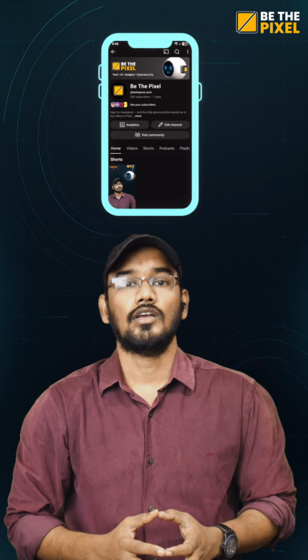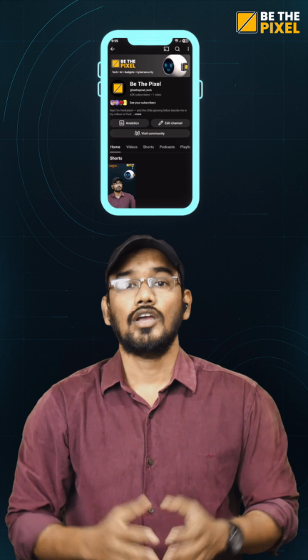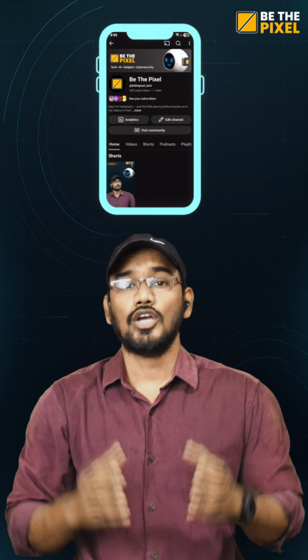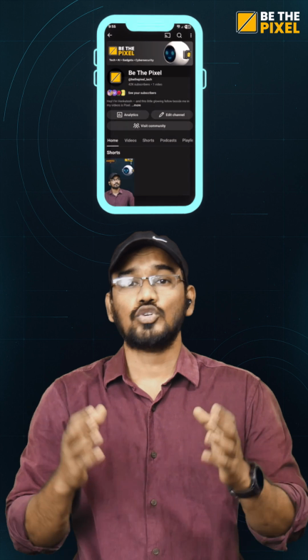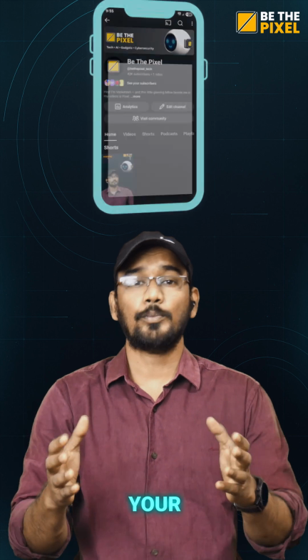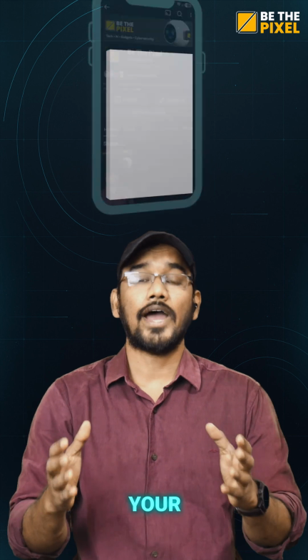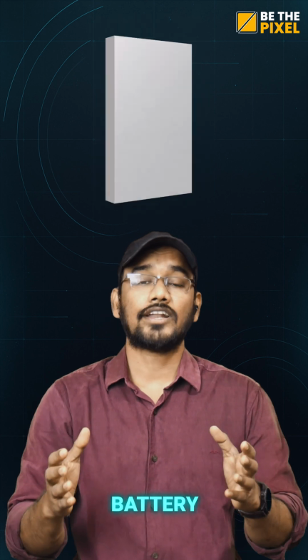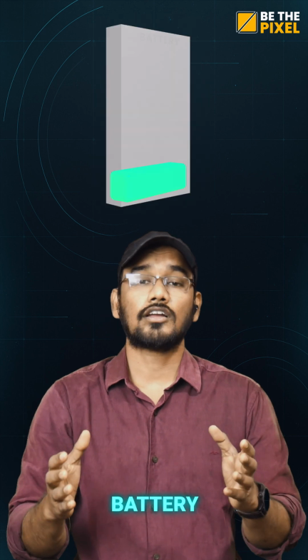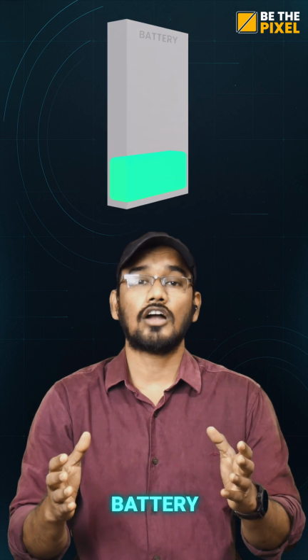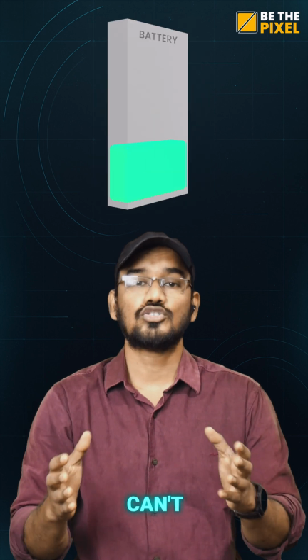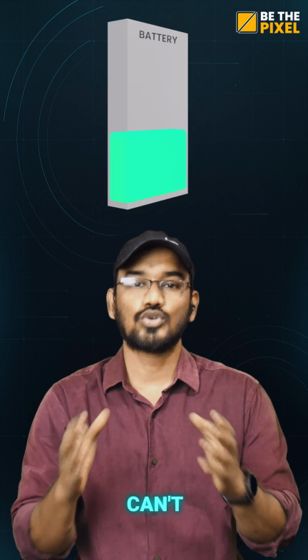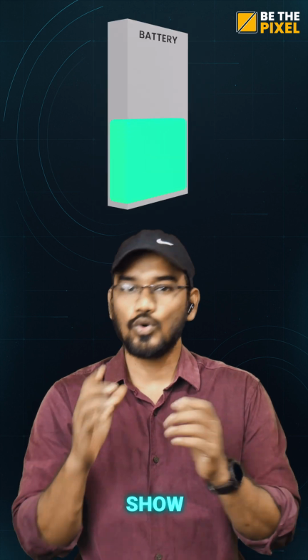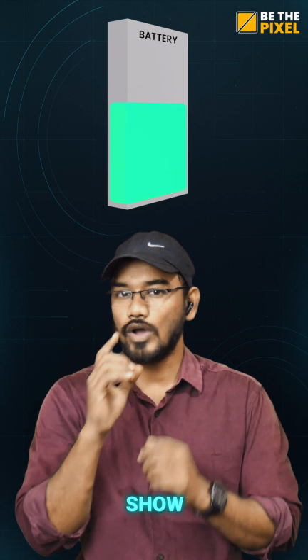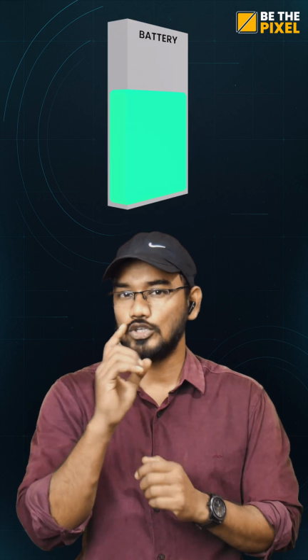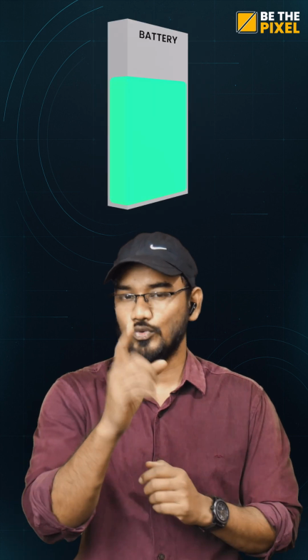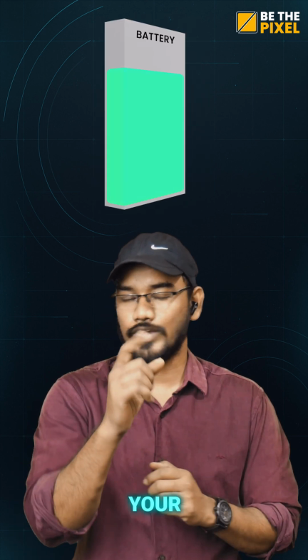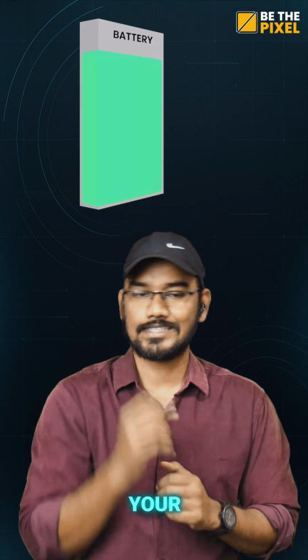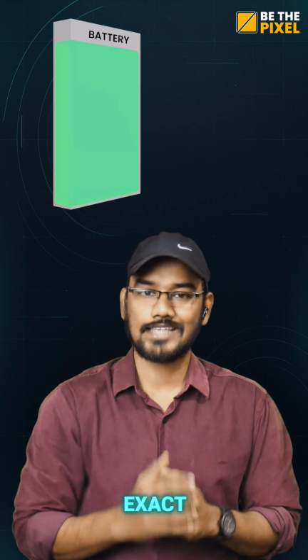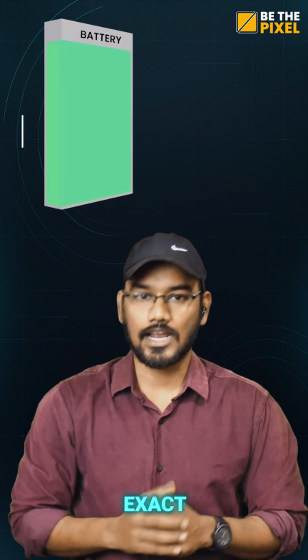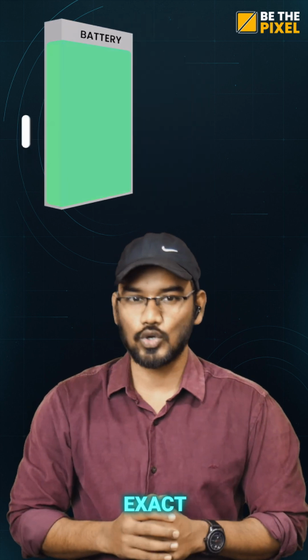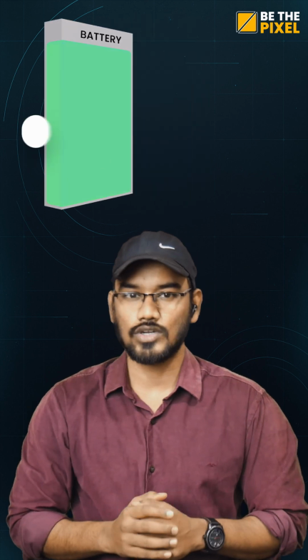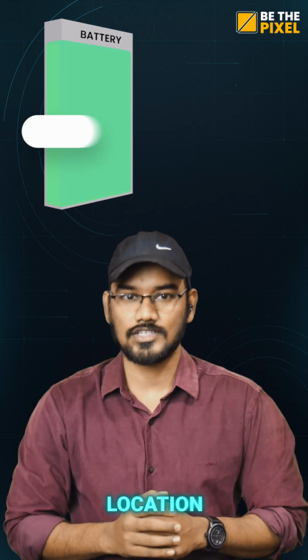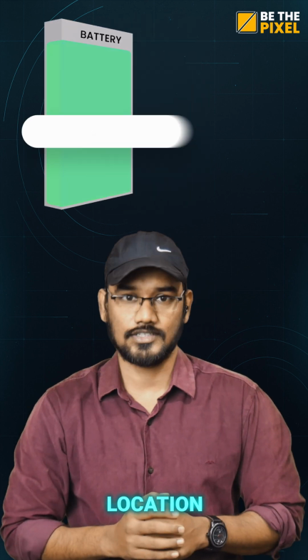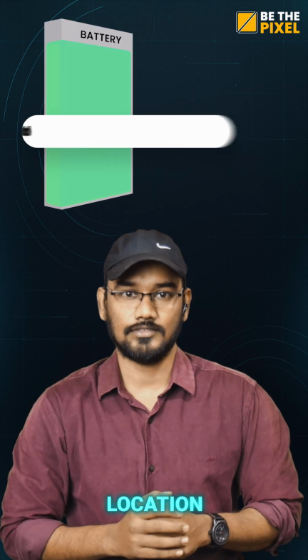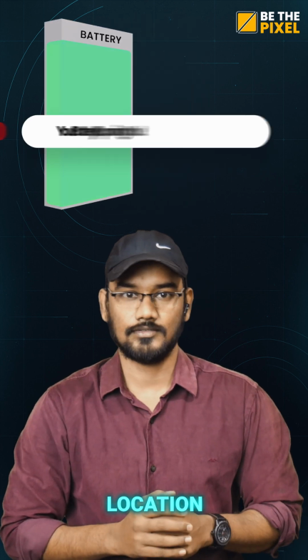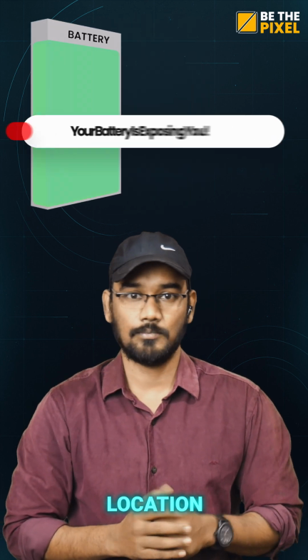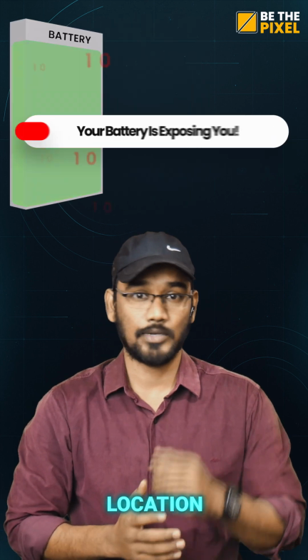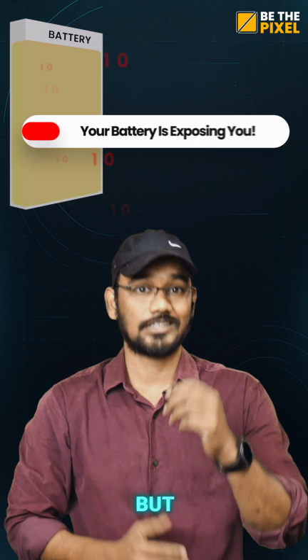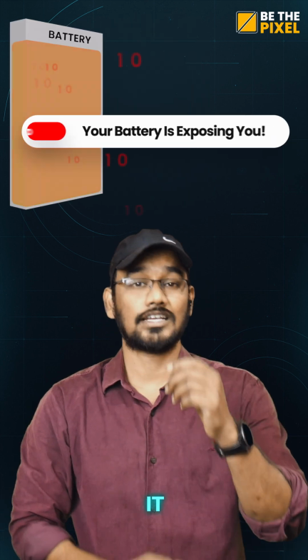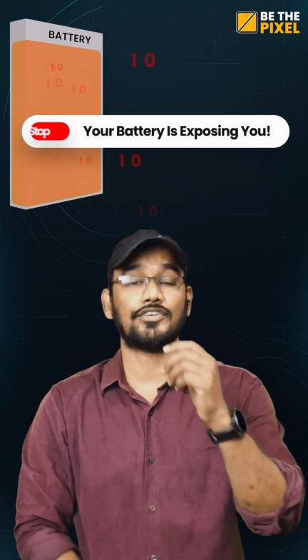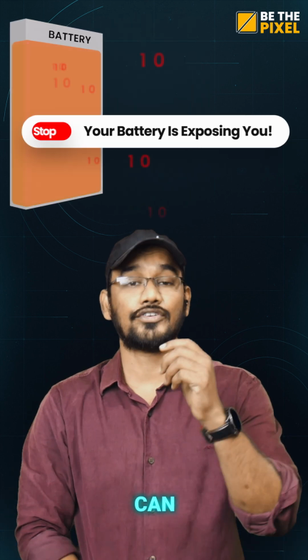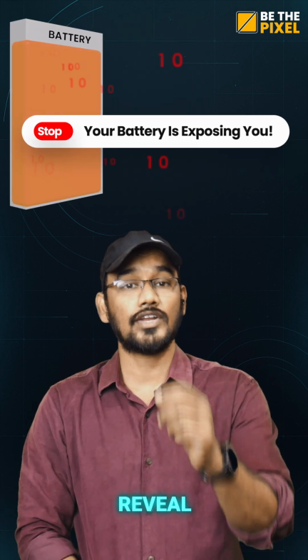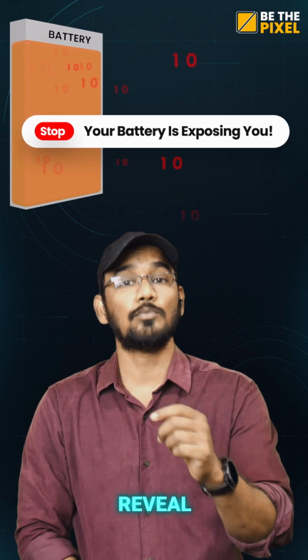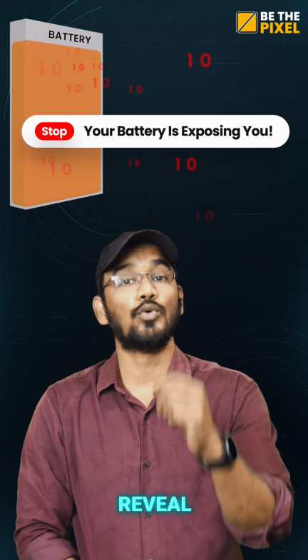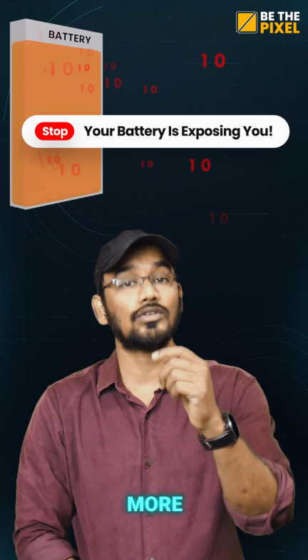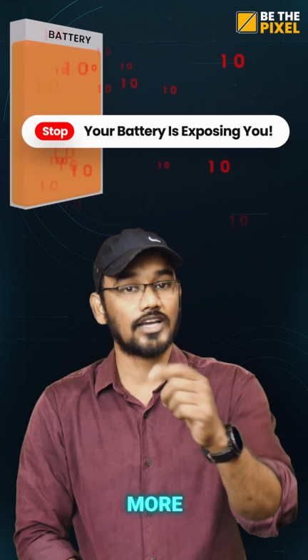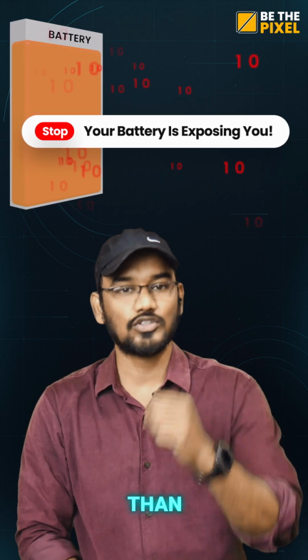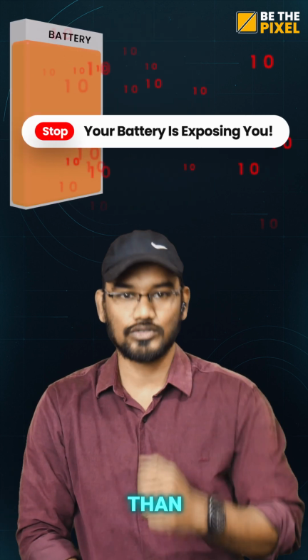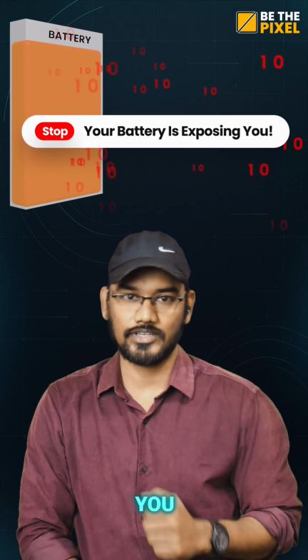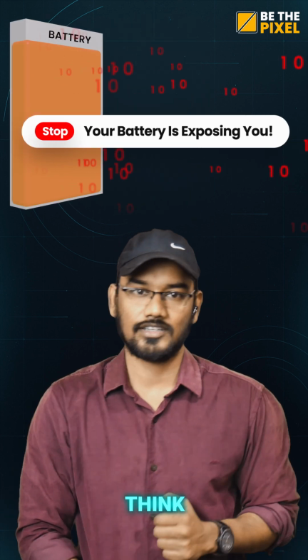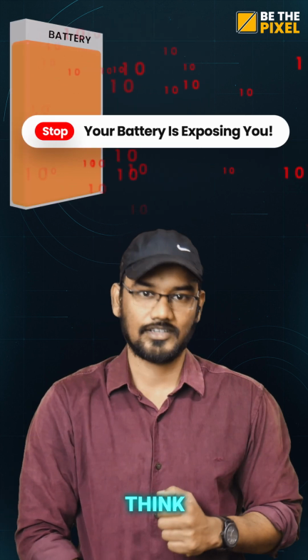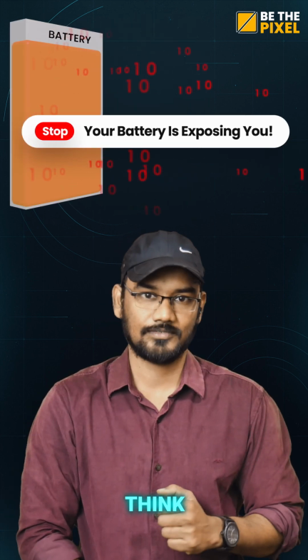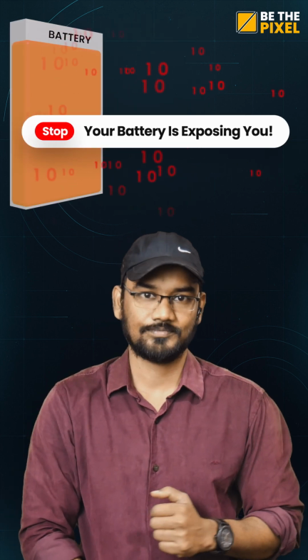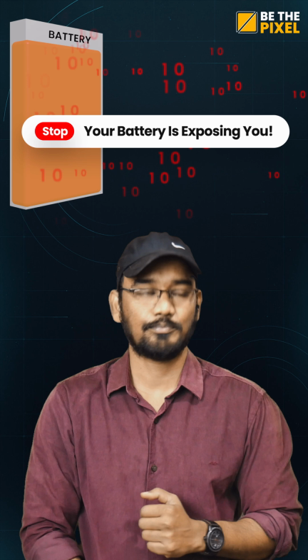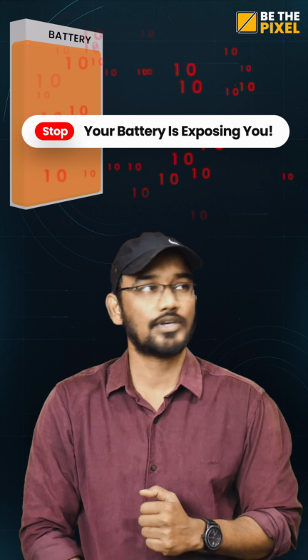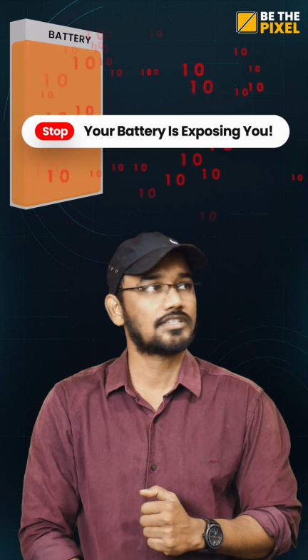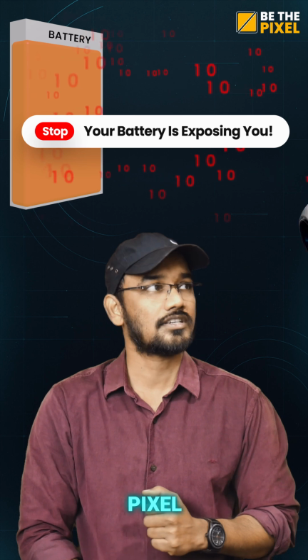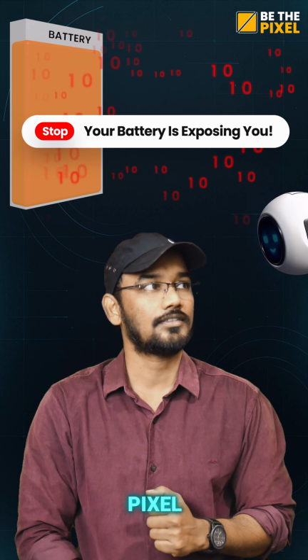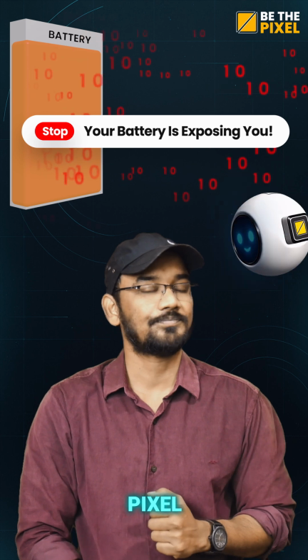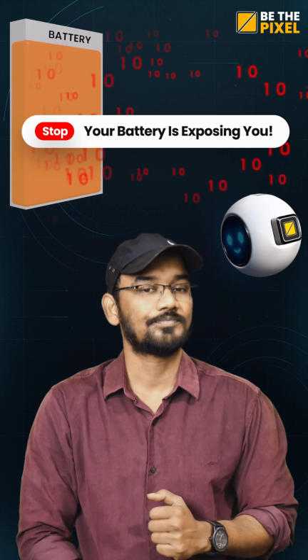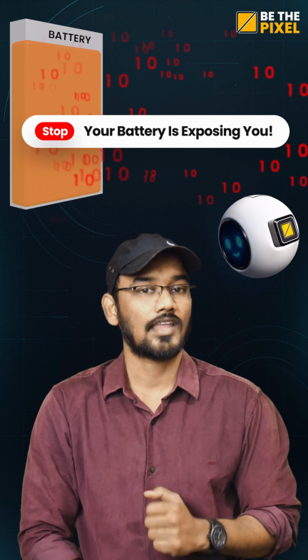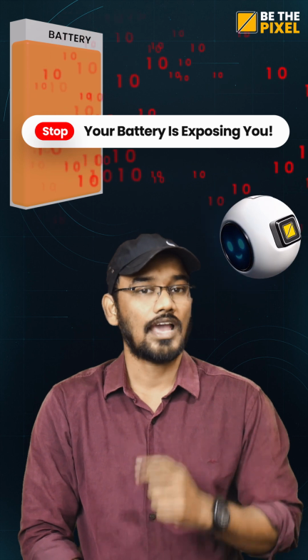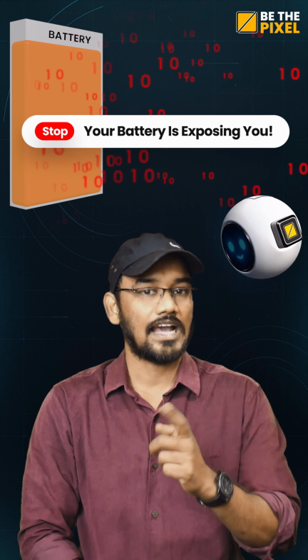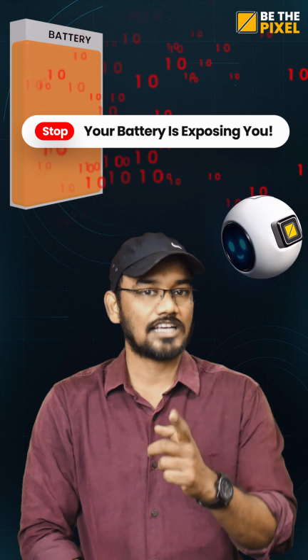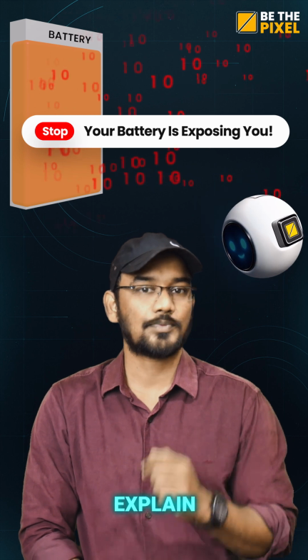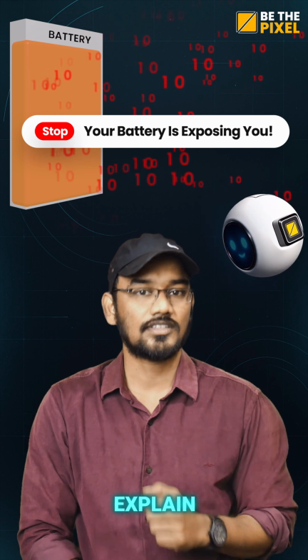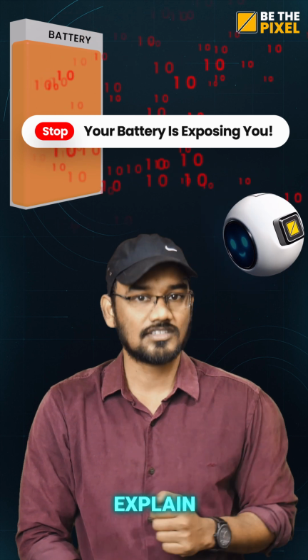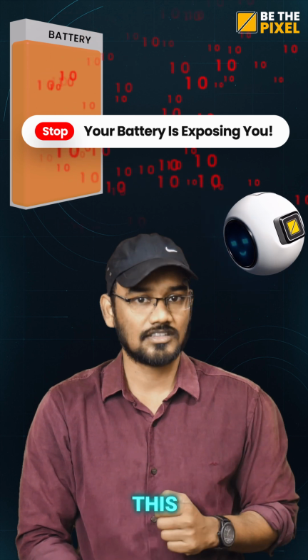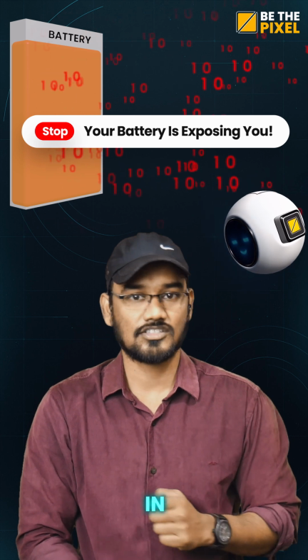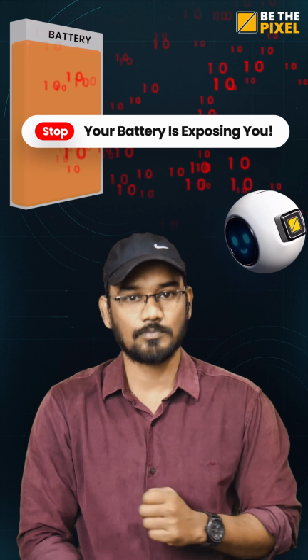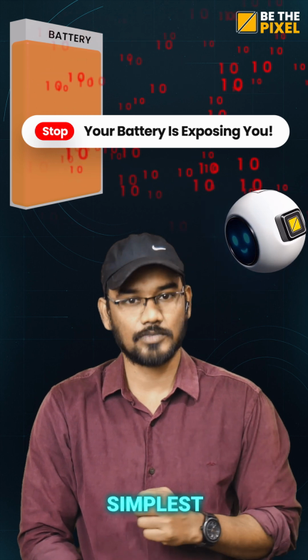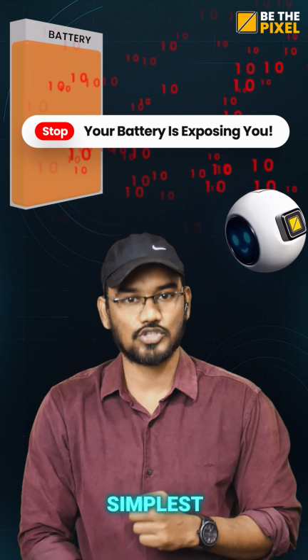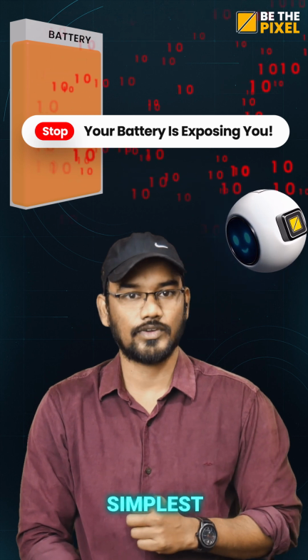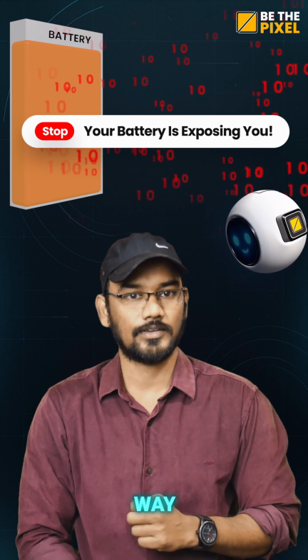Your battery can't show your exact location, but it can reveal more than you think. Pixel, explain this in the simplest way.